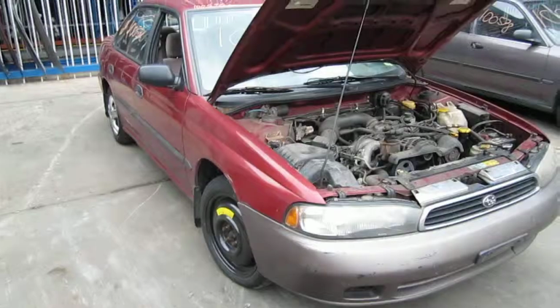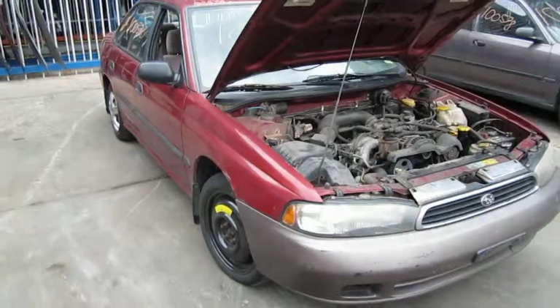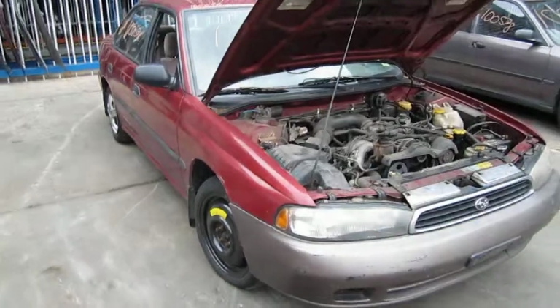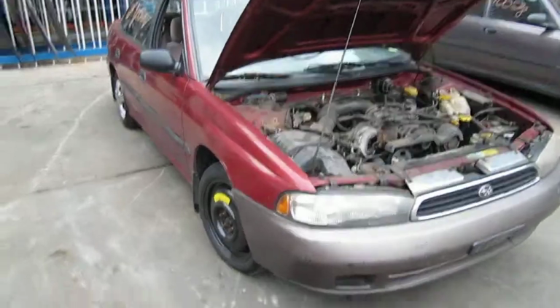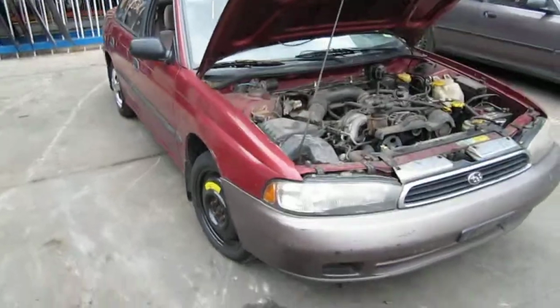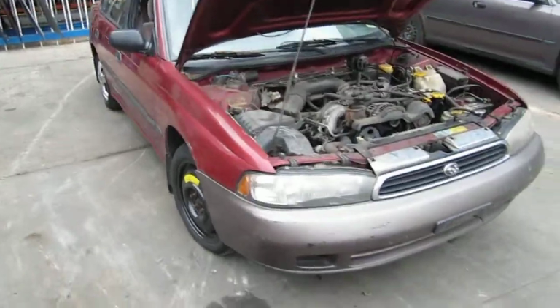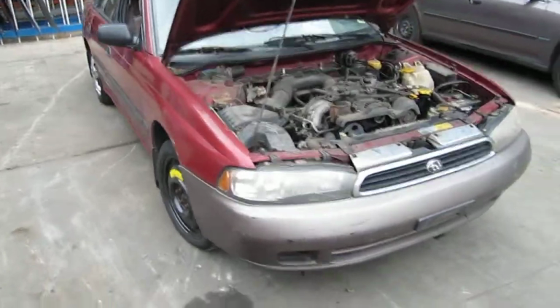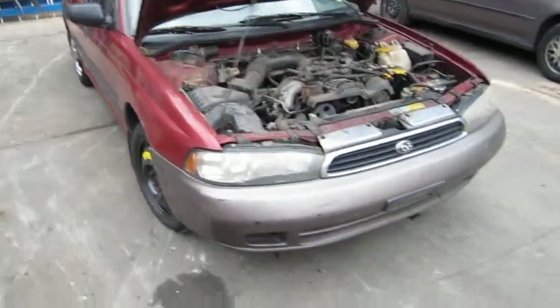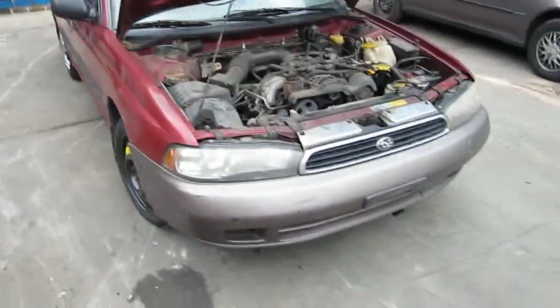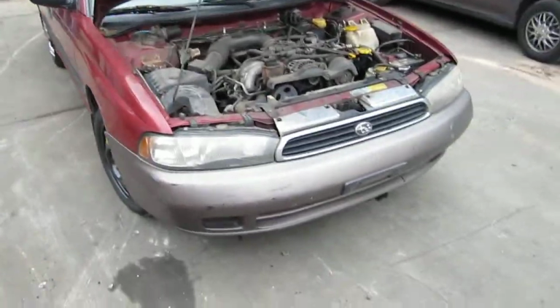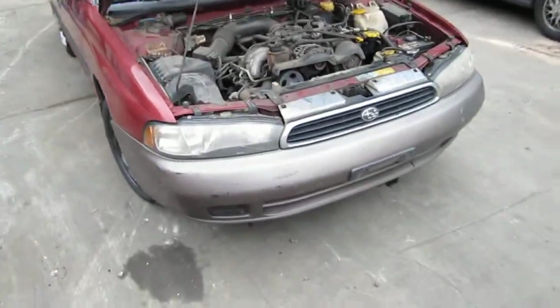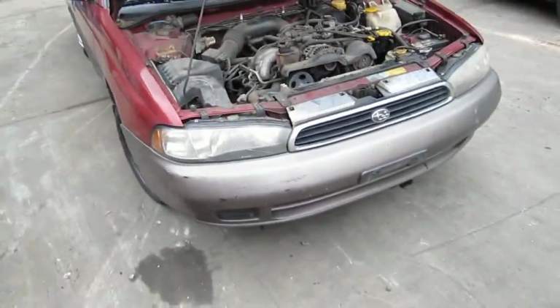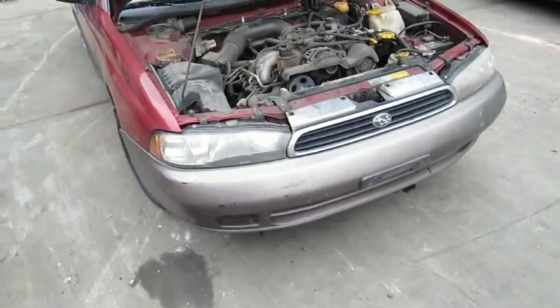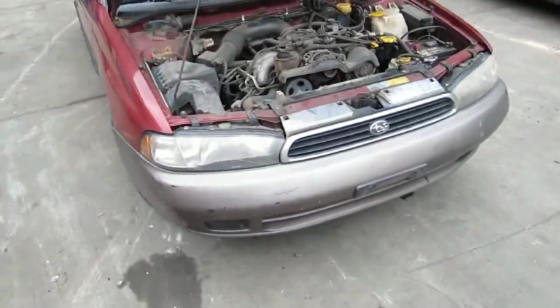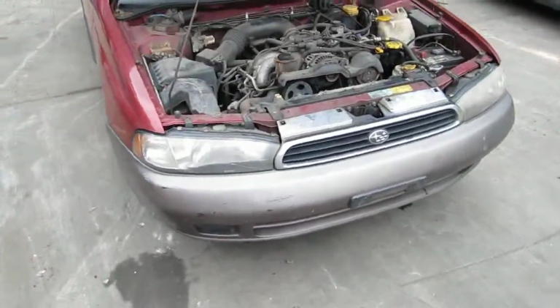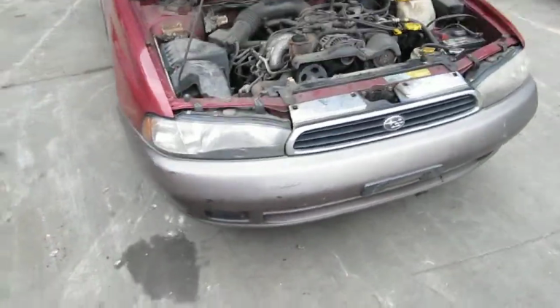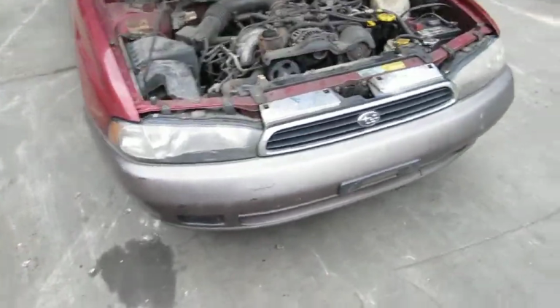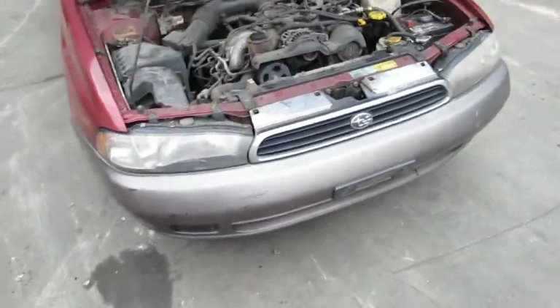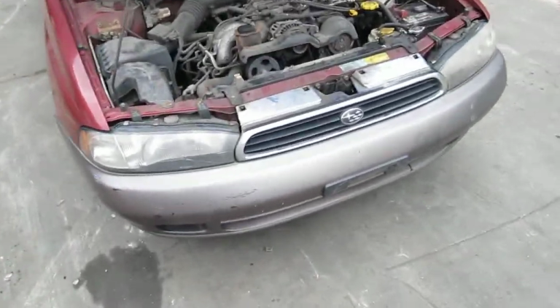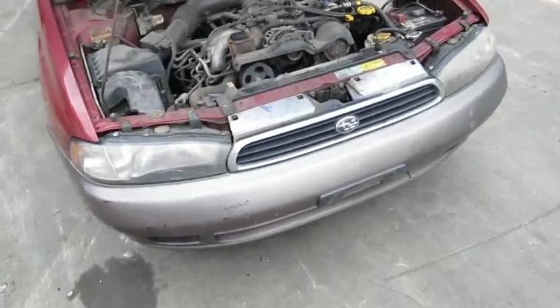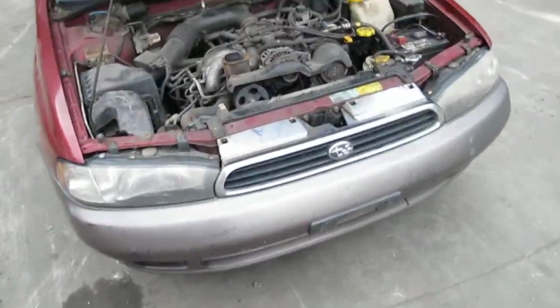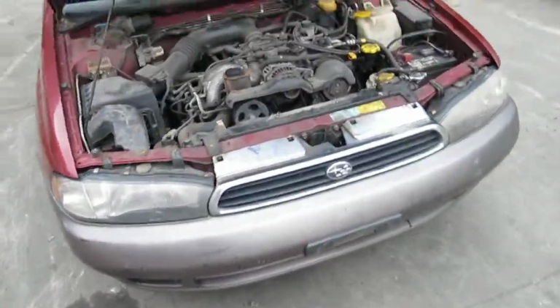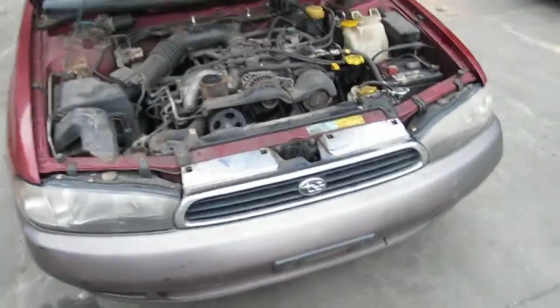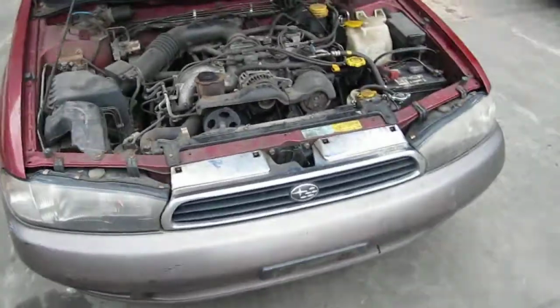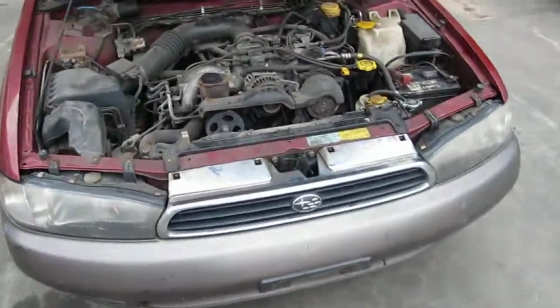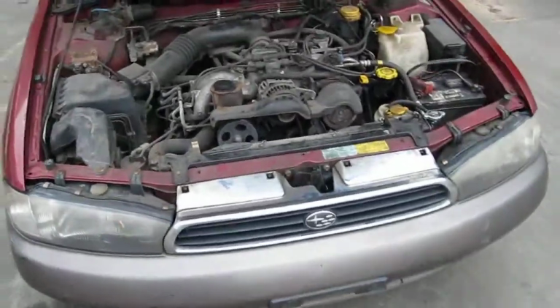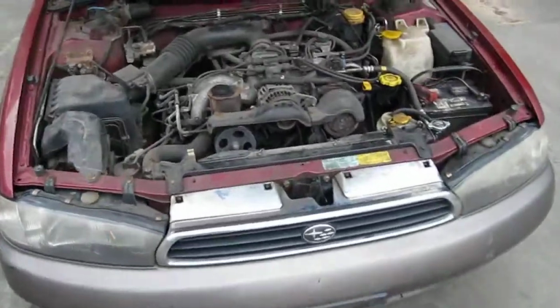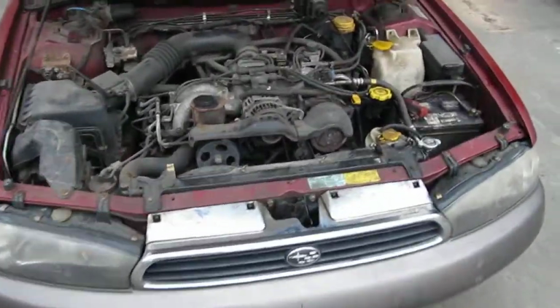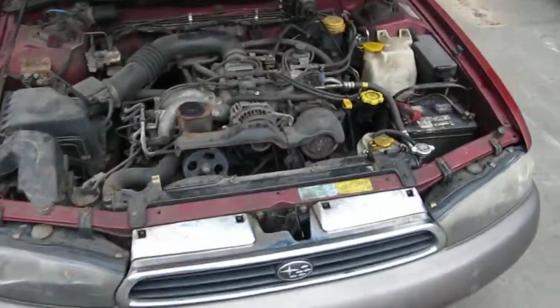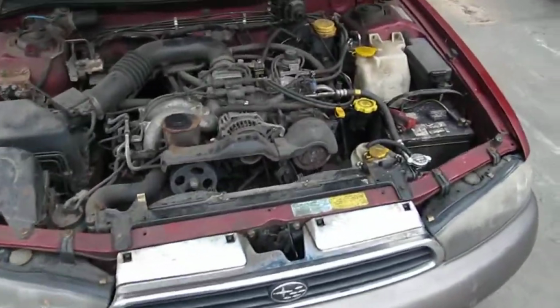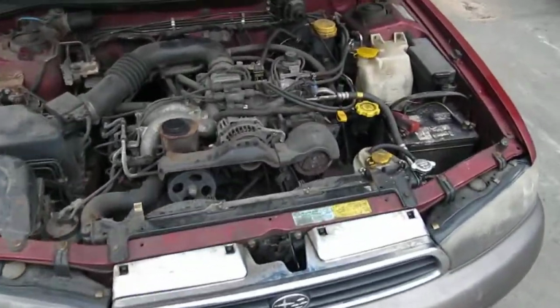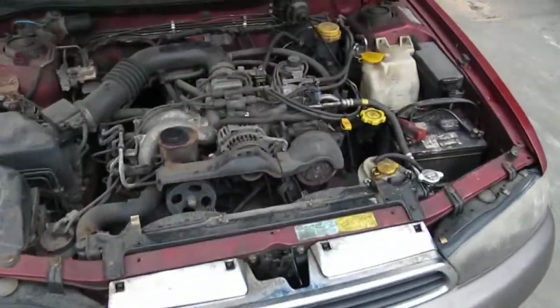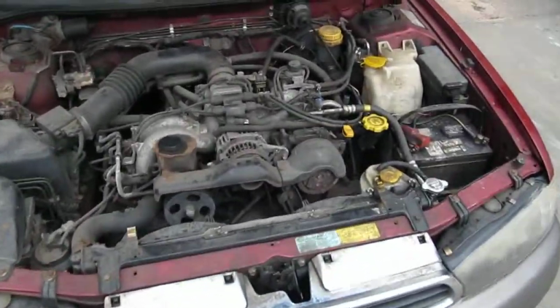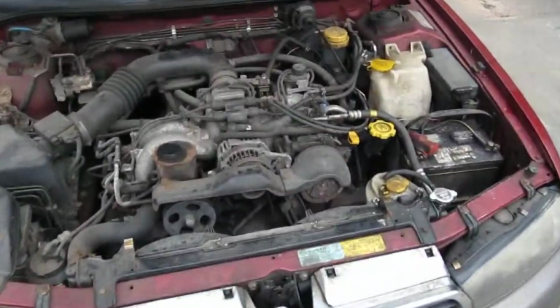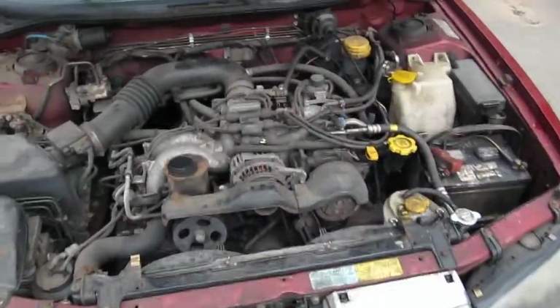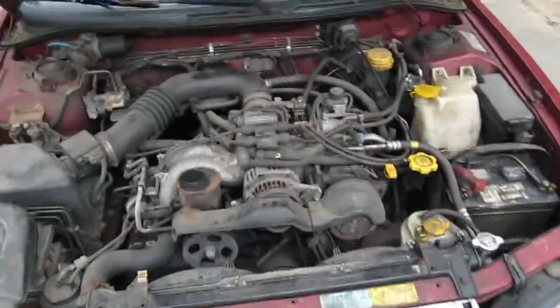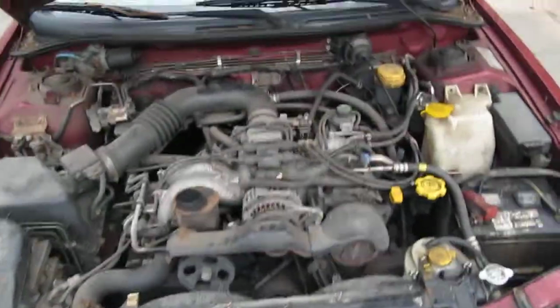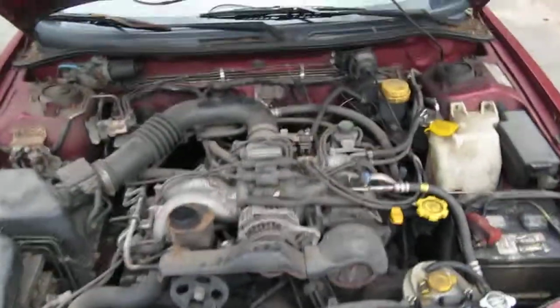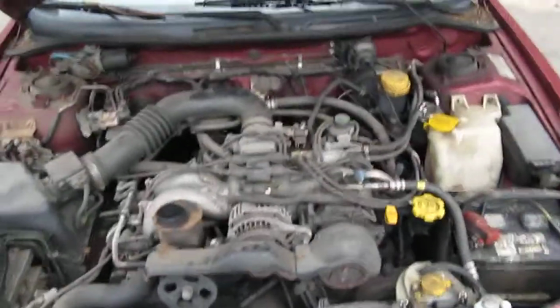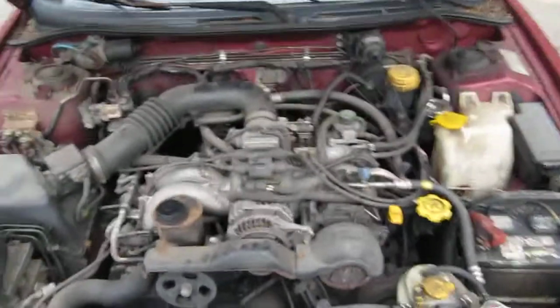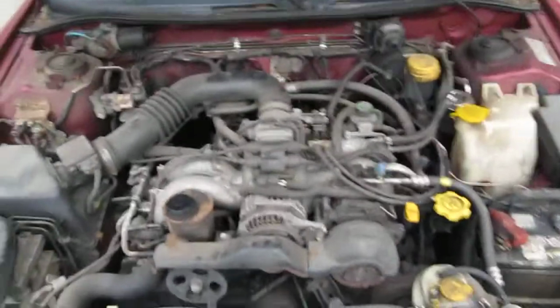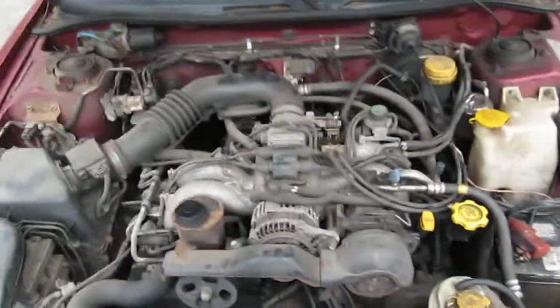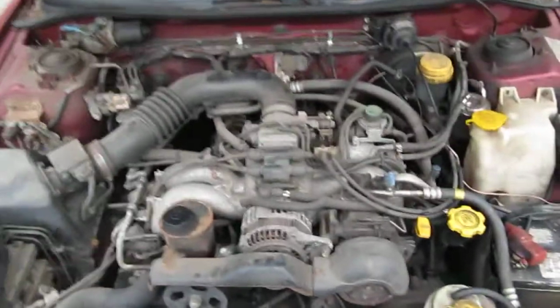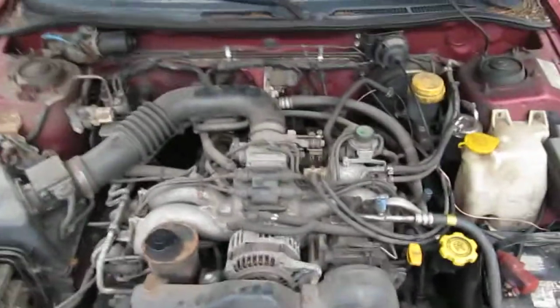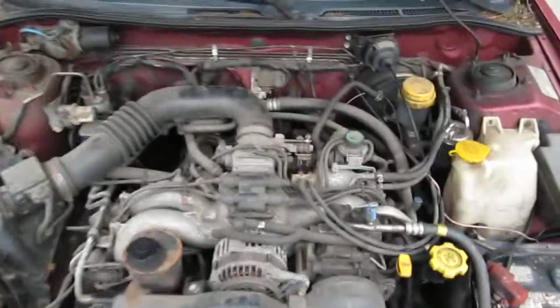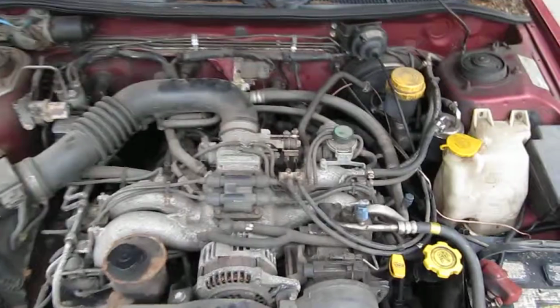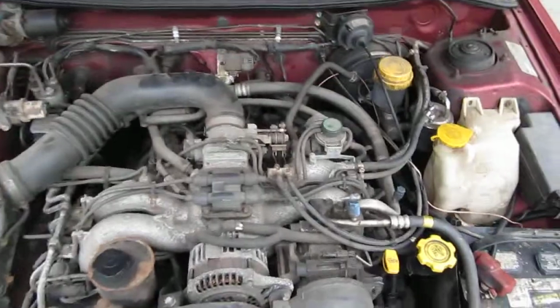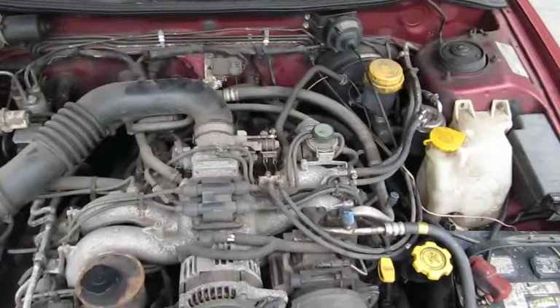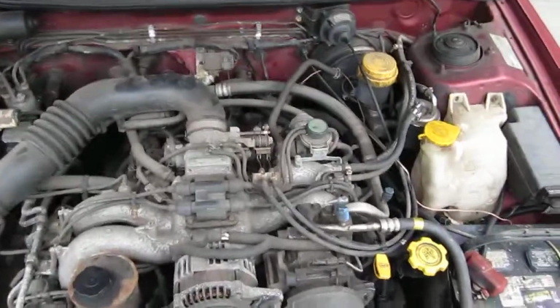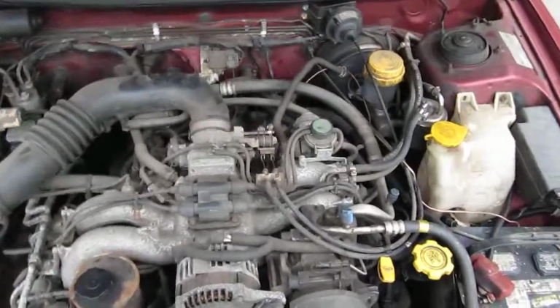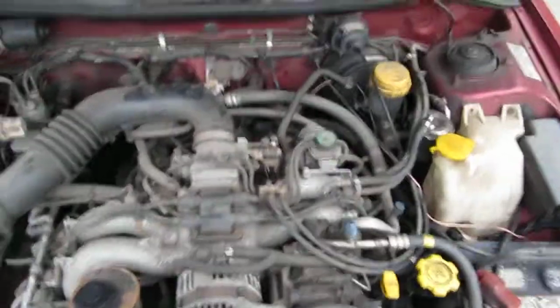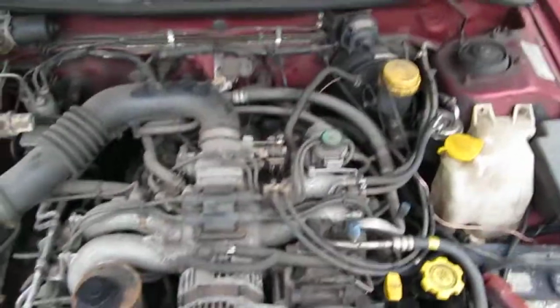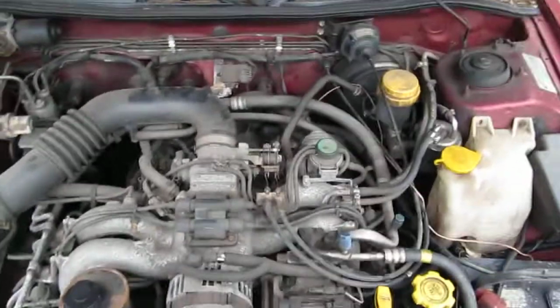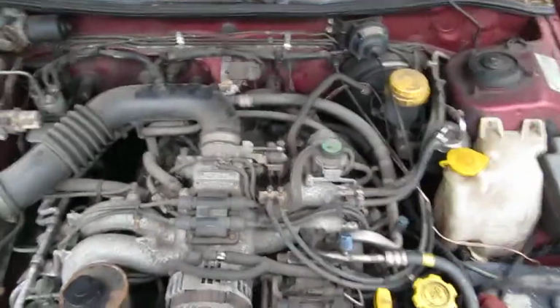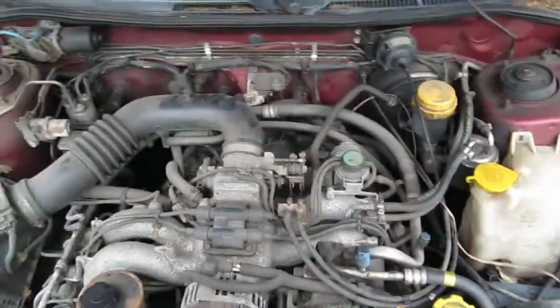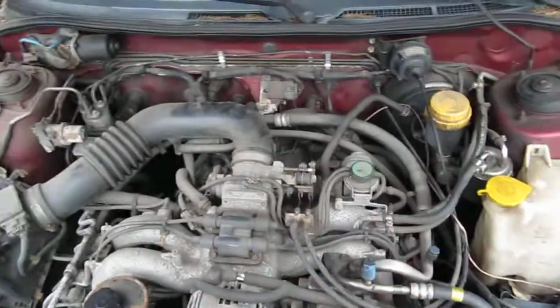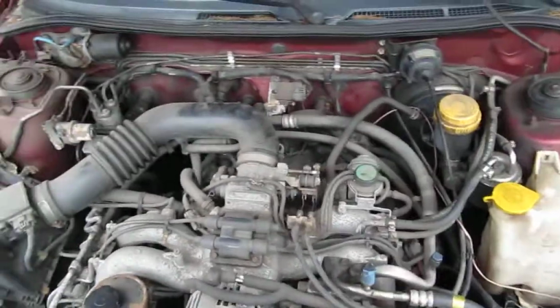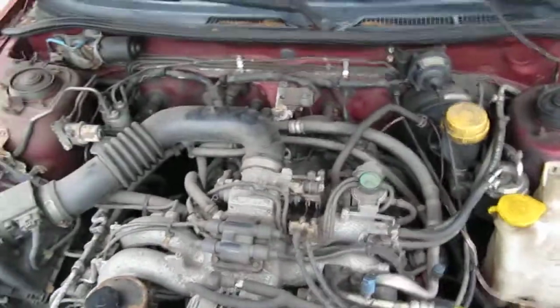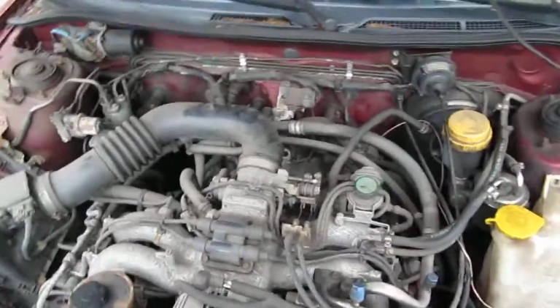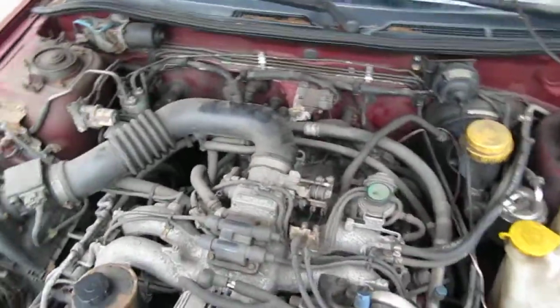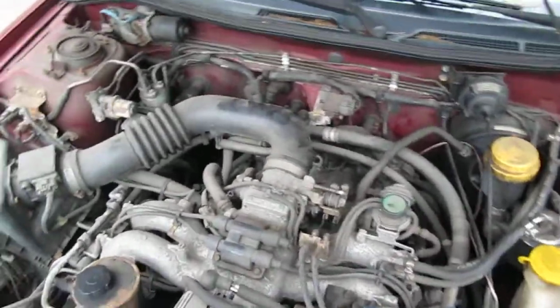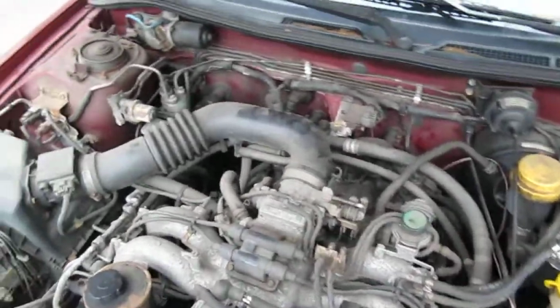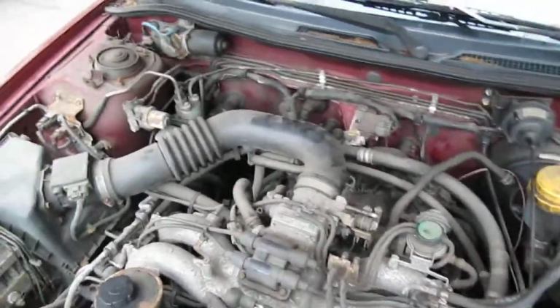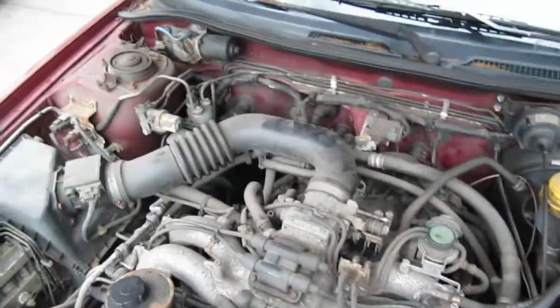Hello and welcome to Tom's Foreign Auto Parts video portion of our inventory. Here we have a 1995 Subaru Legacy. This is an L model.